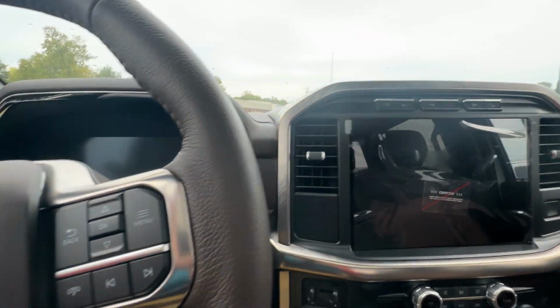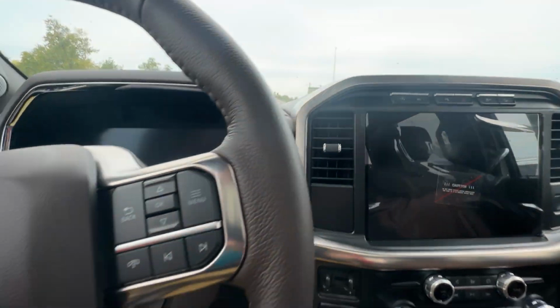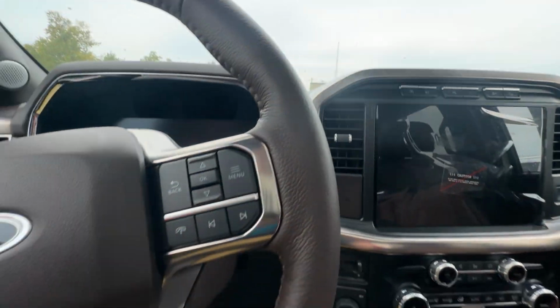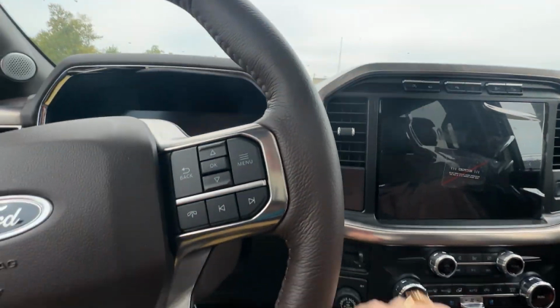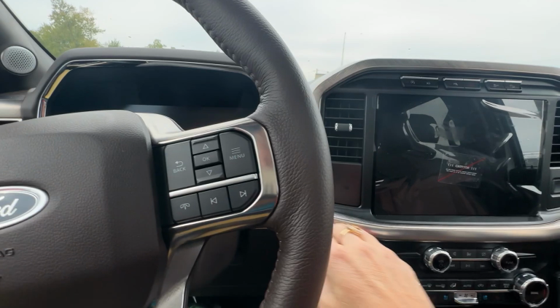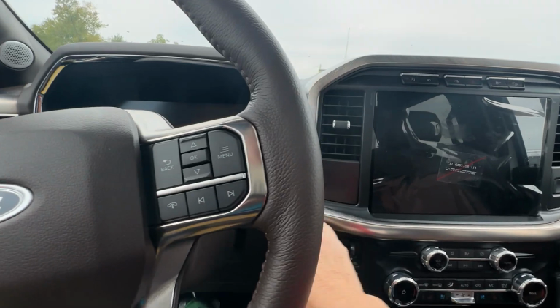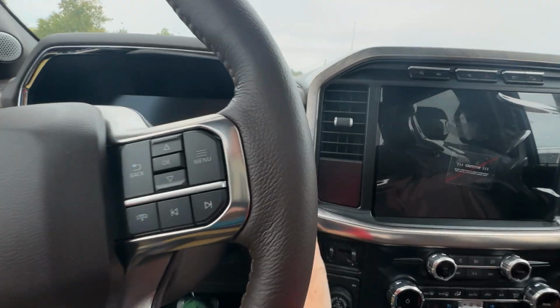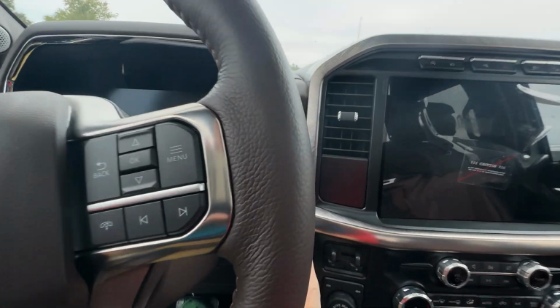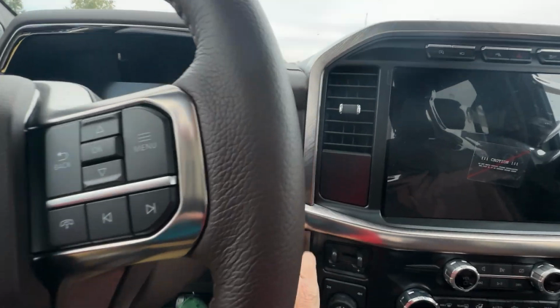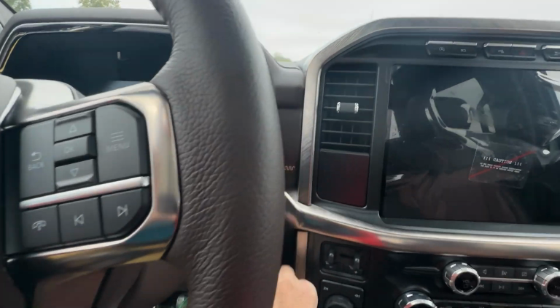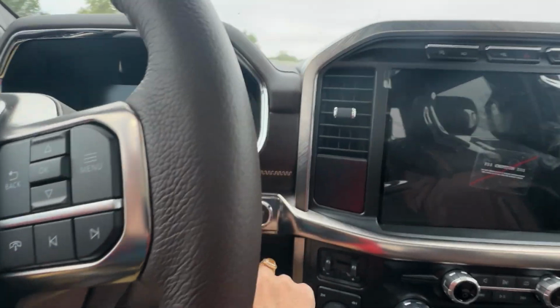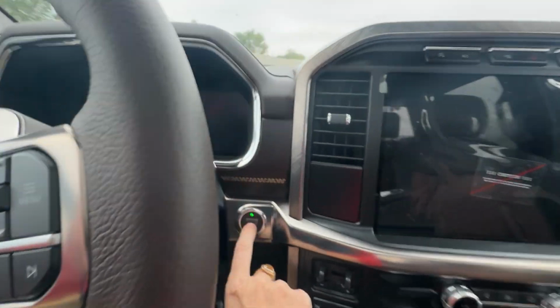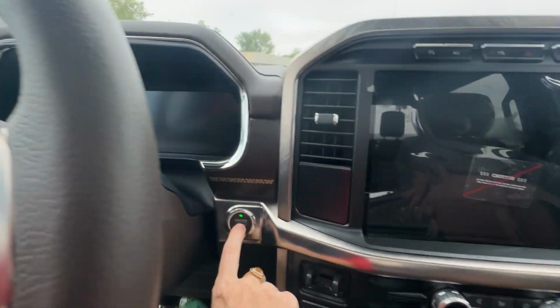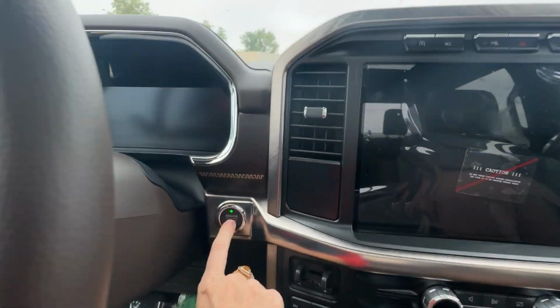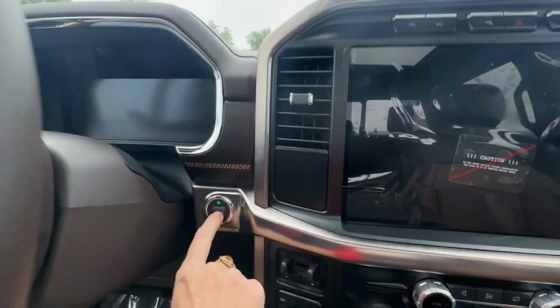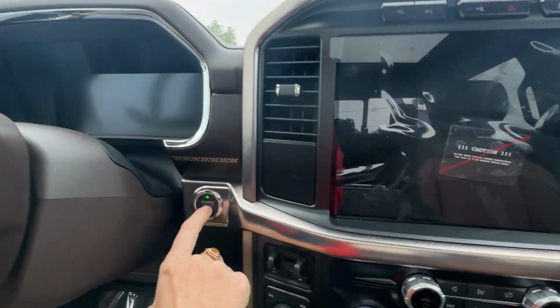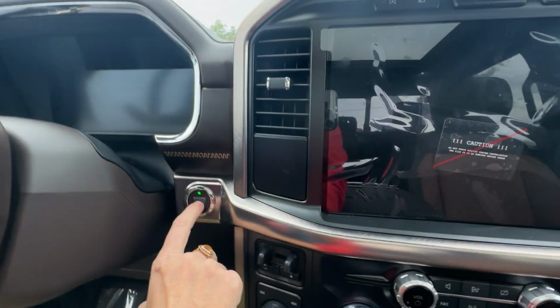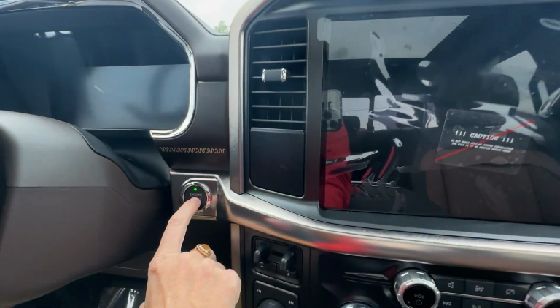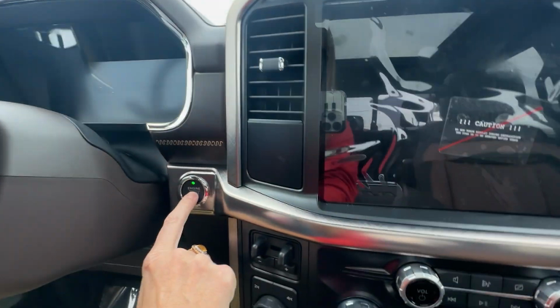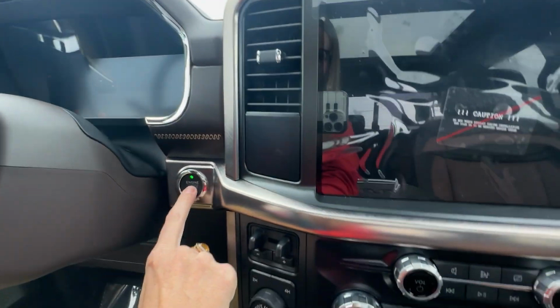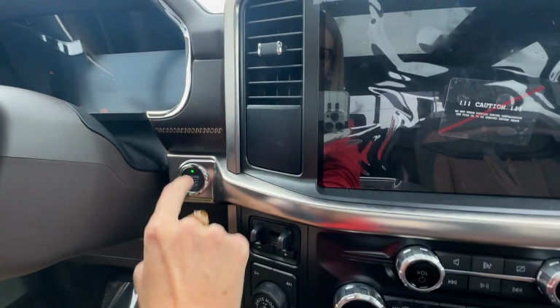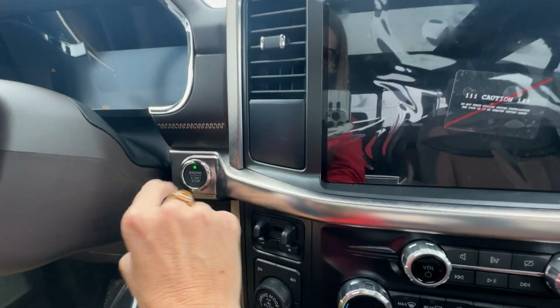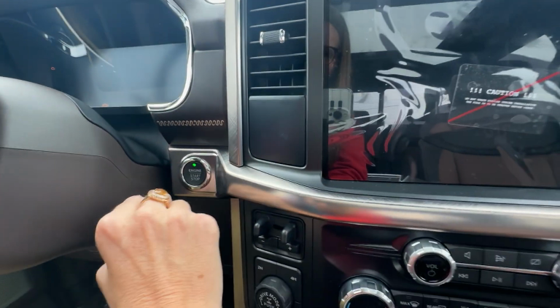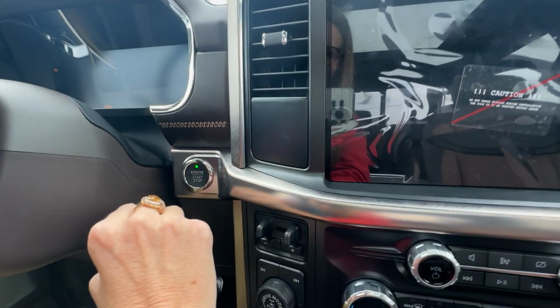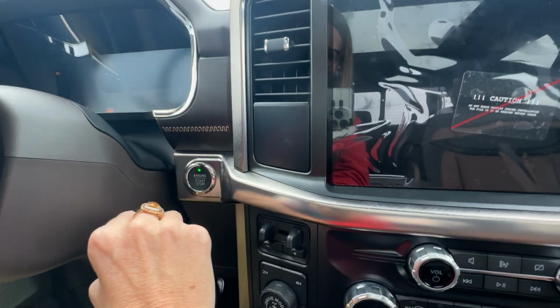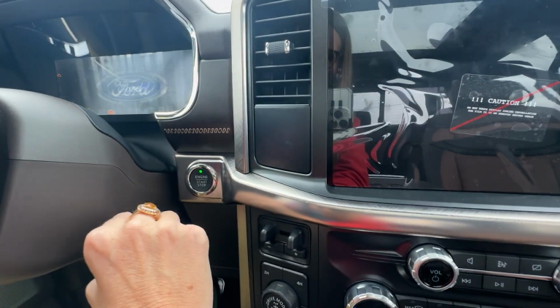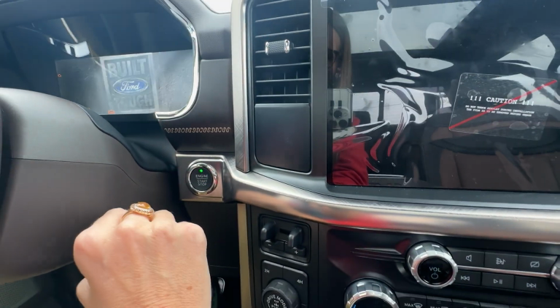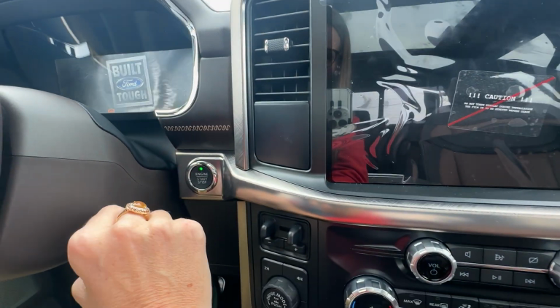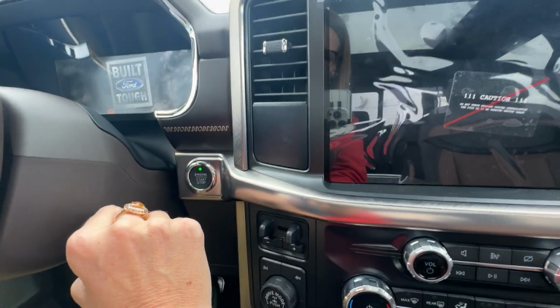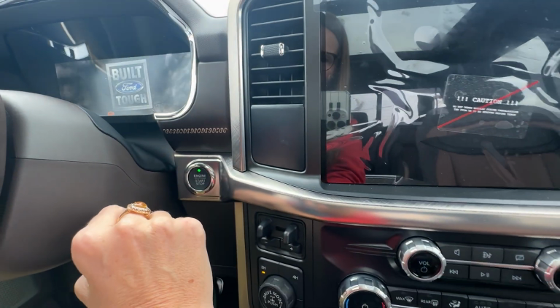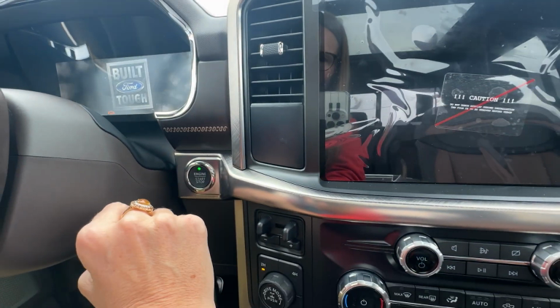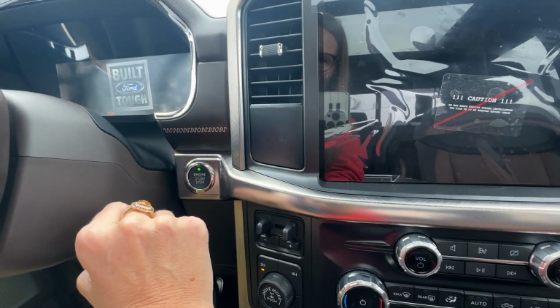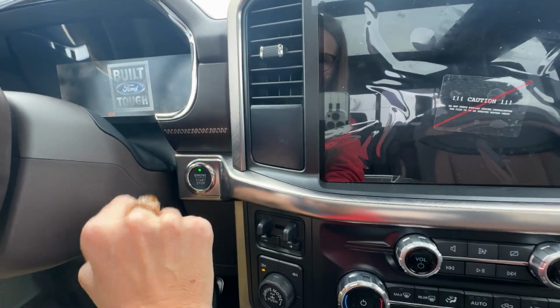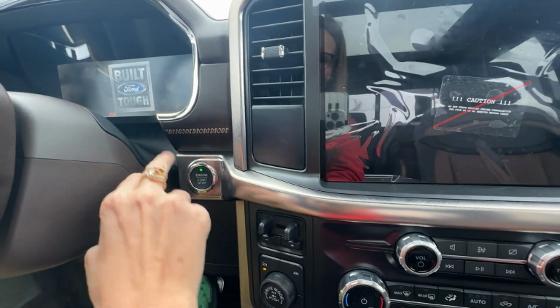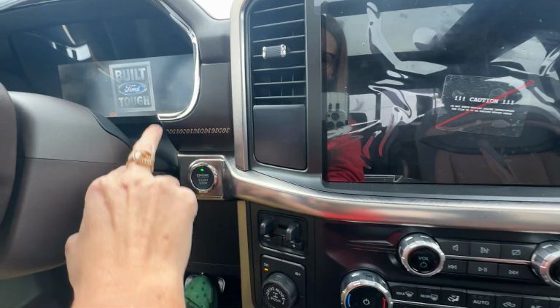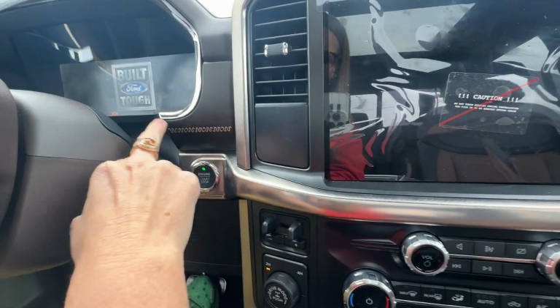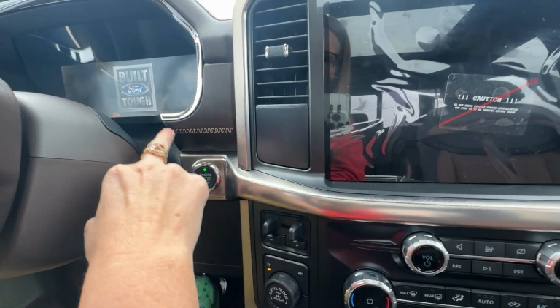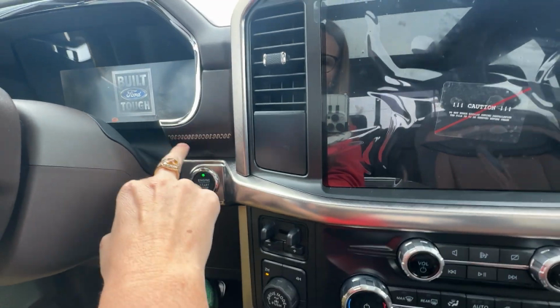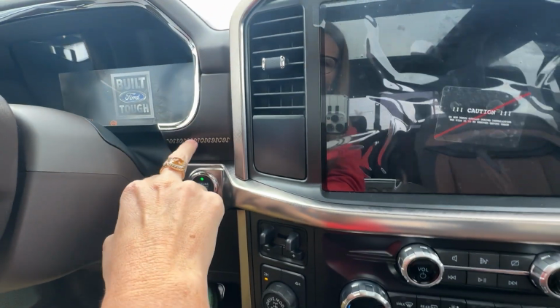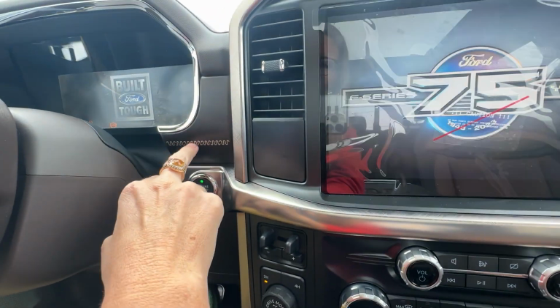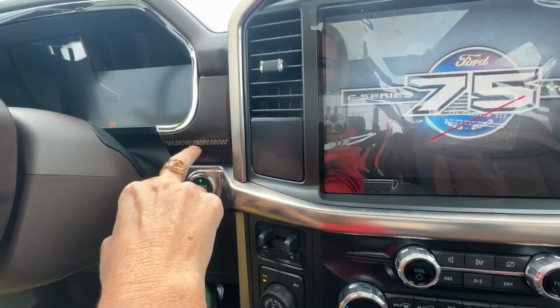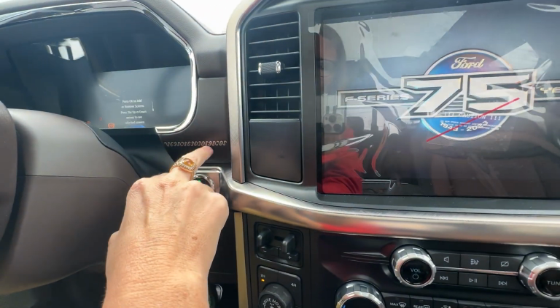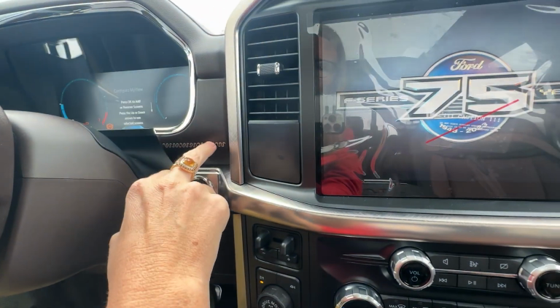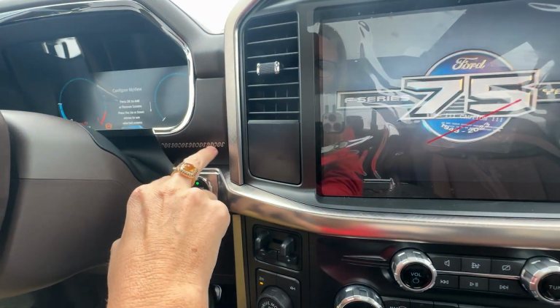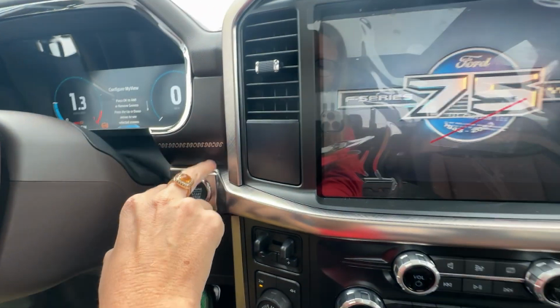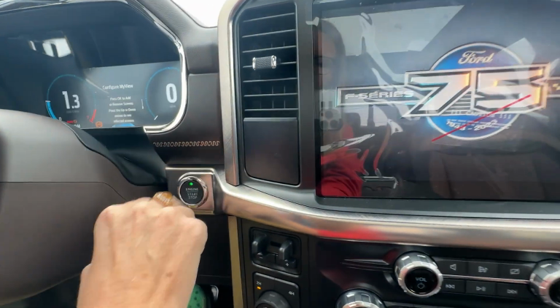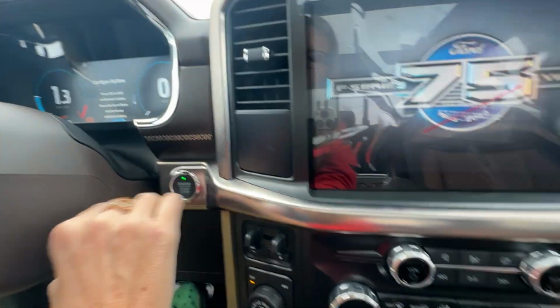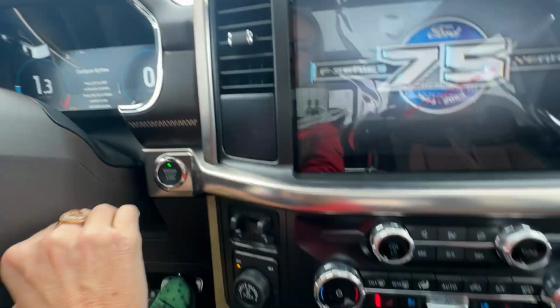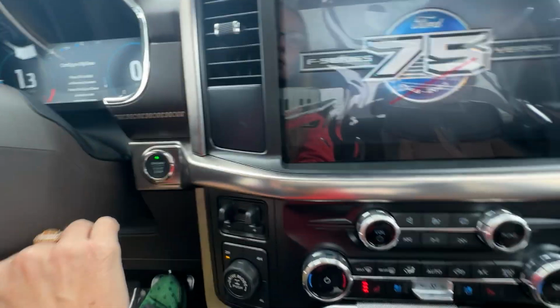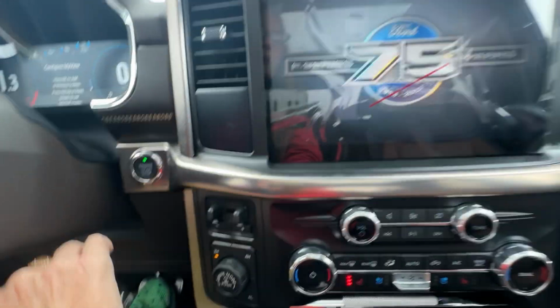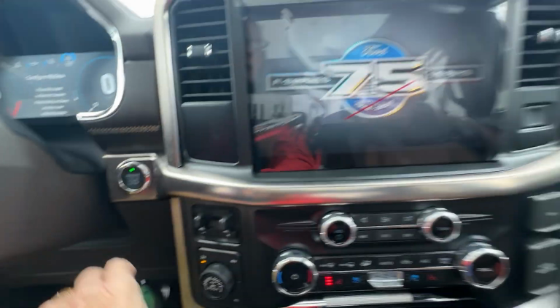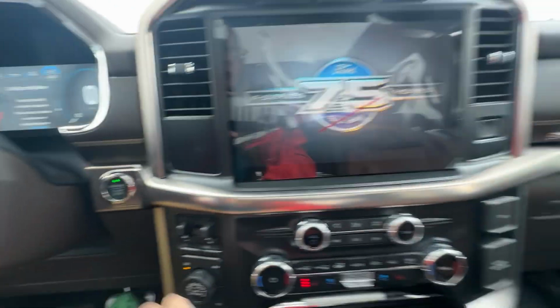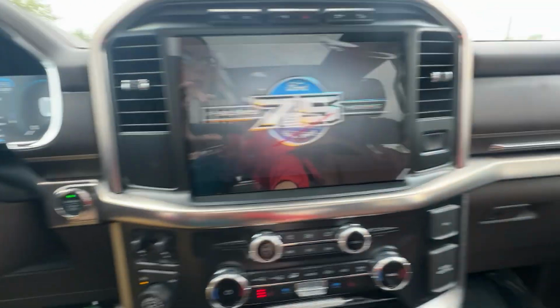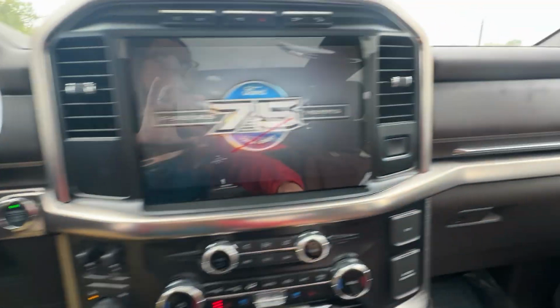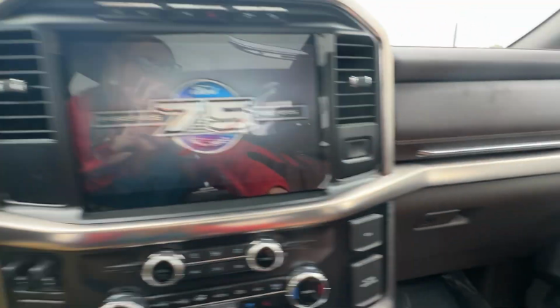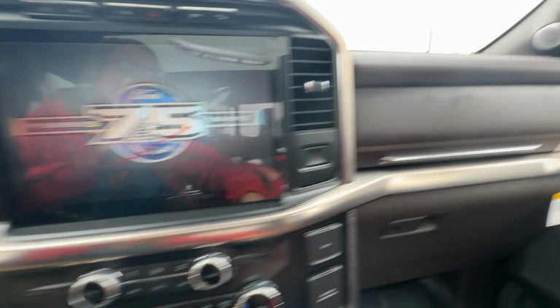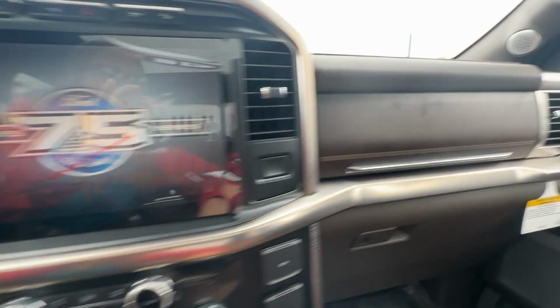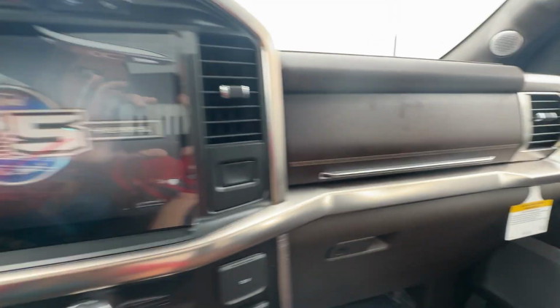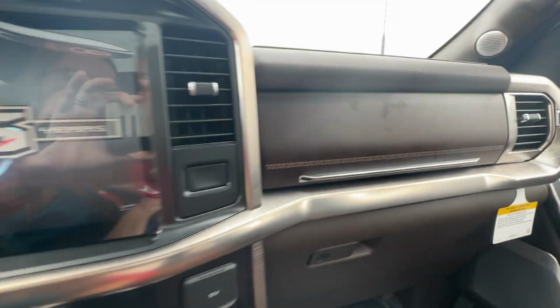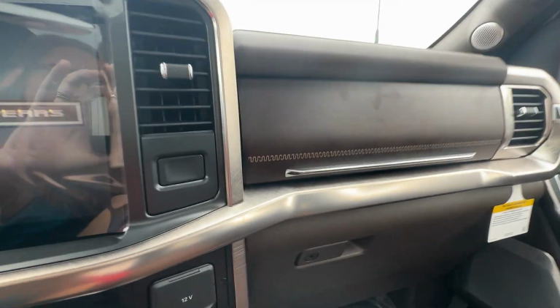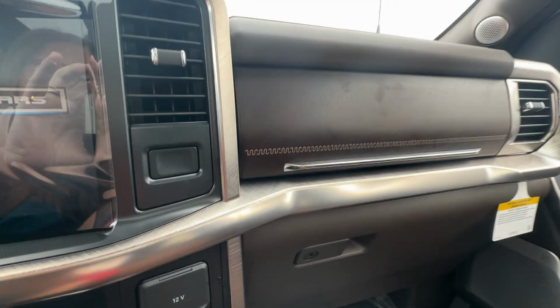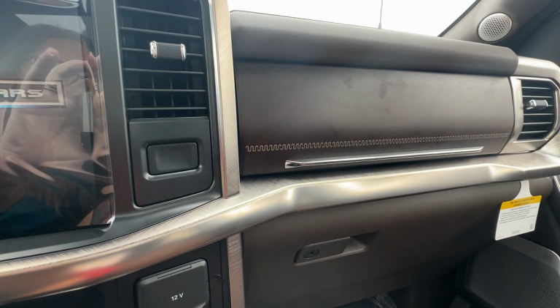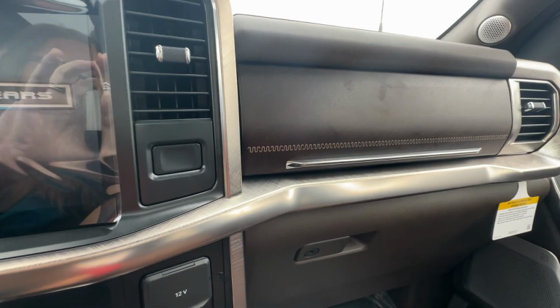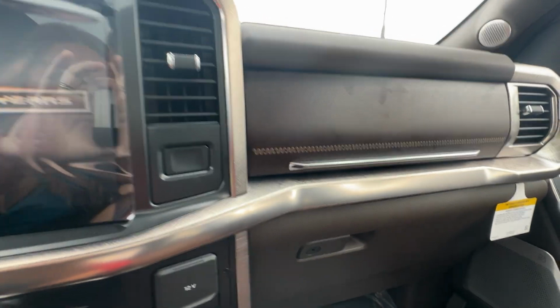Let's go ahead and hit the push button start. The King Ranch logo is all throughout here, so you can see that.